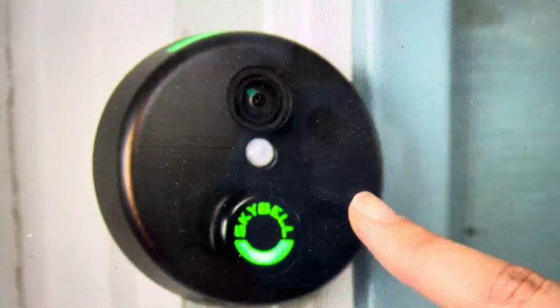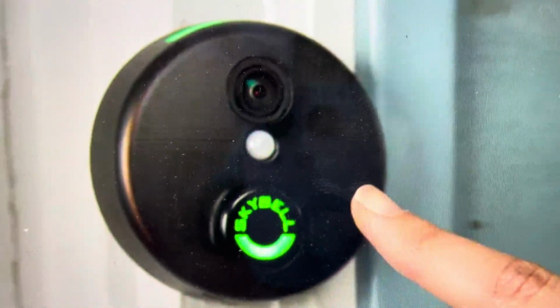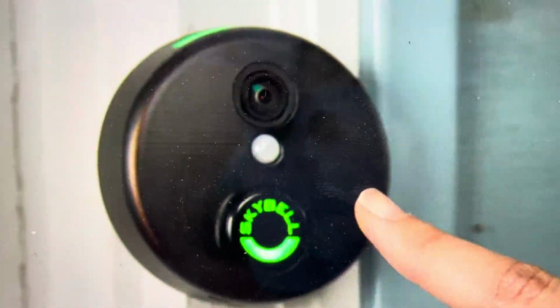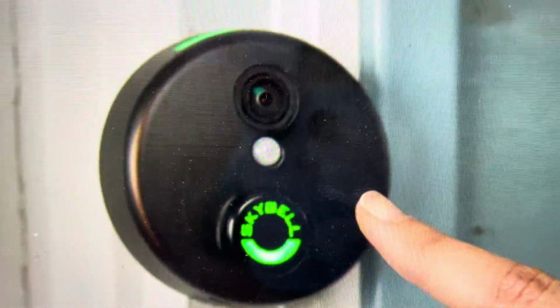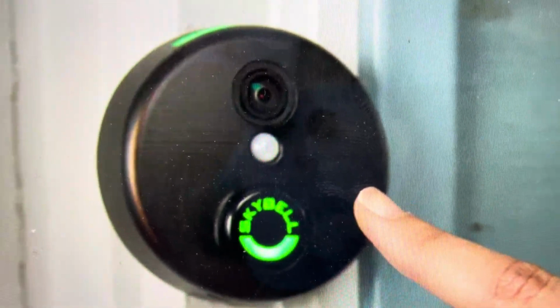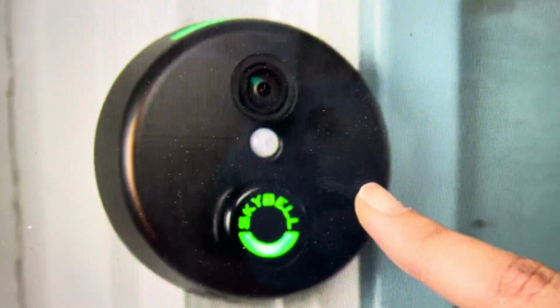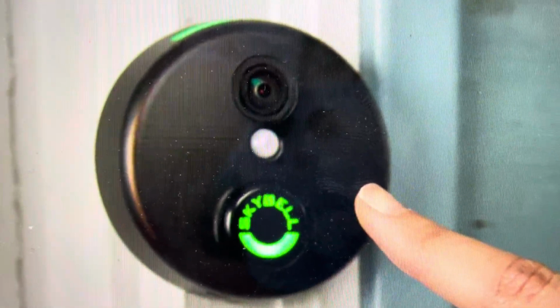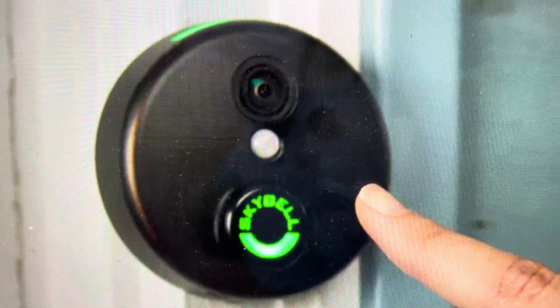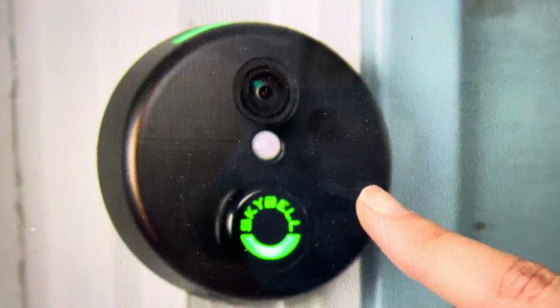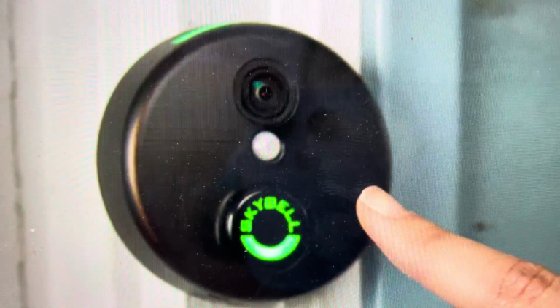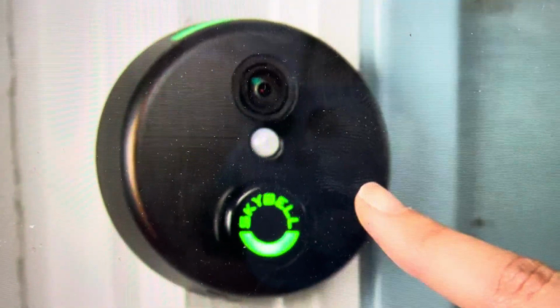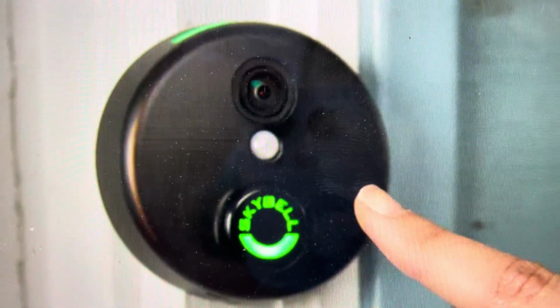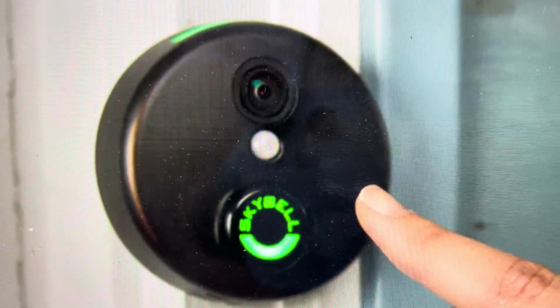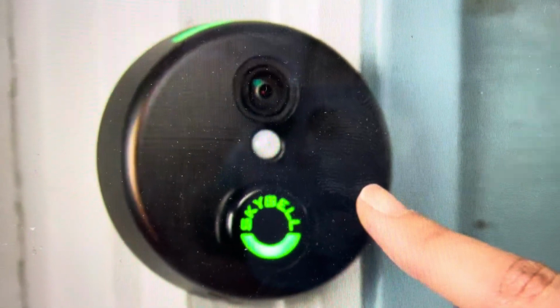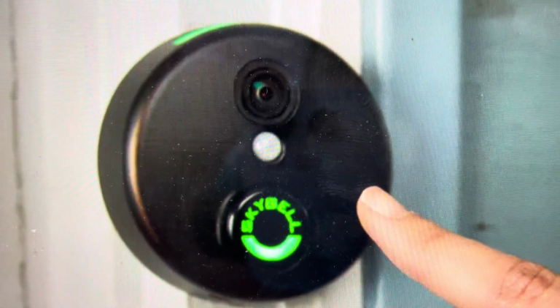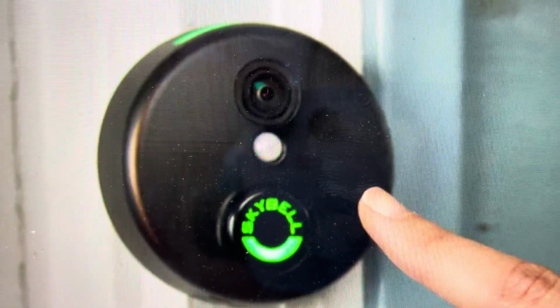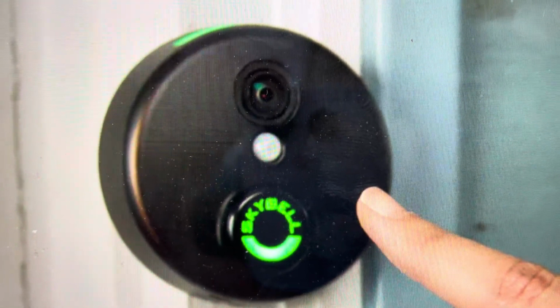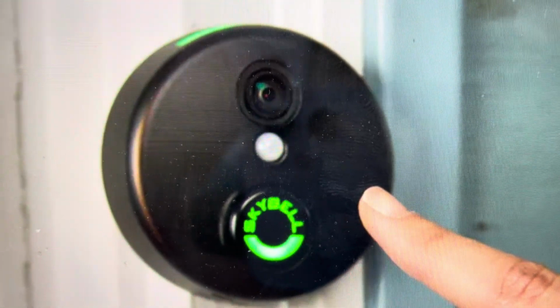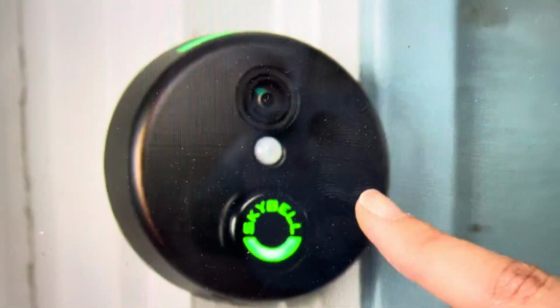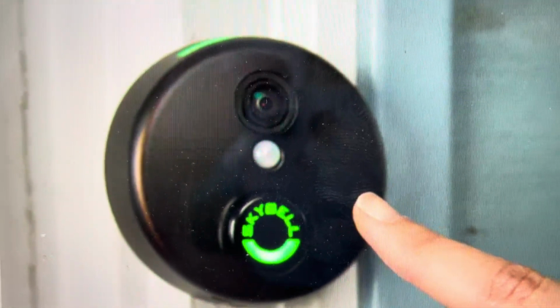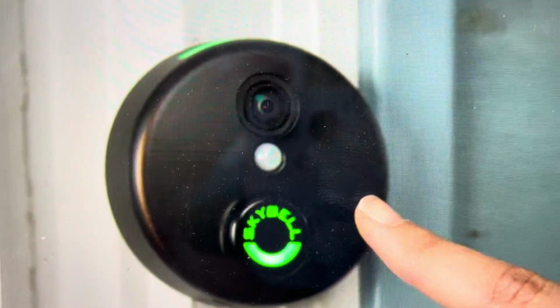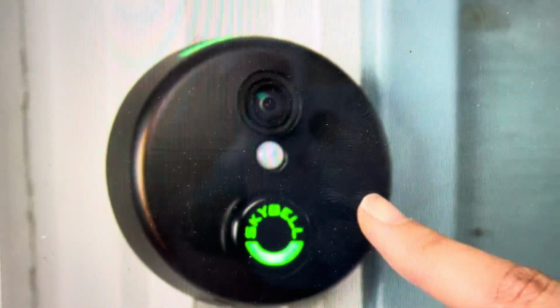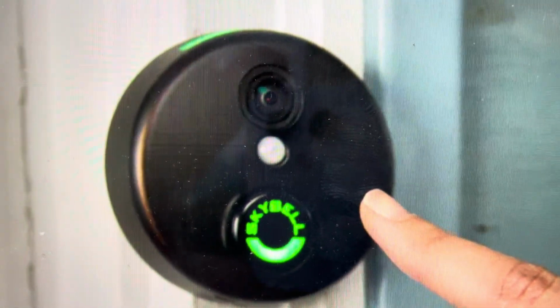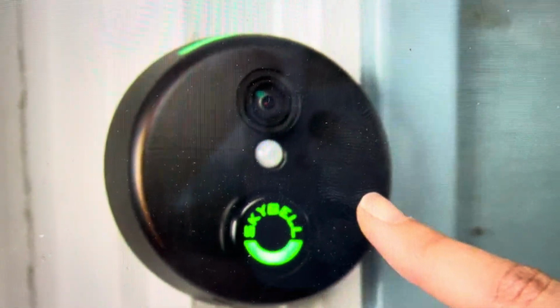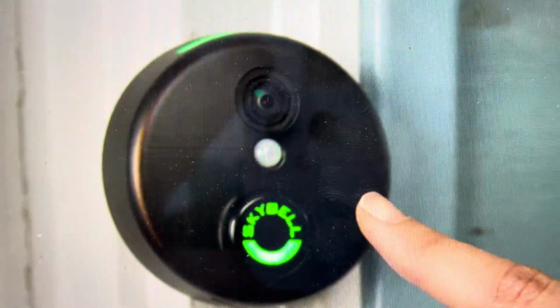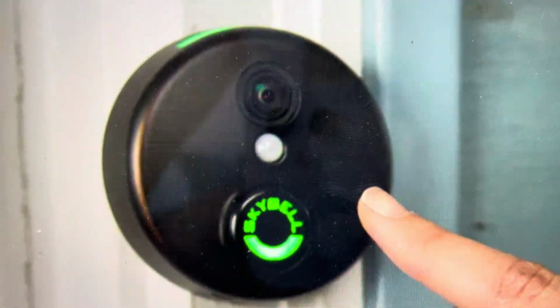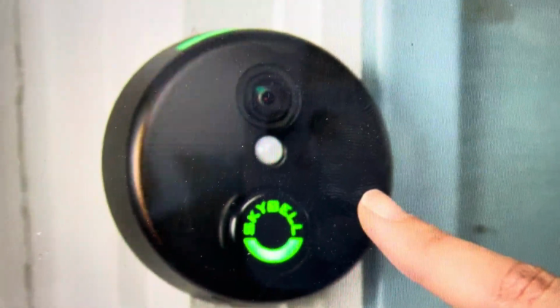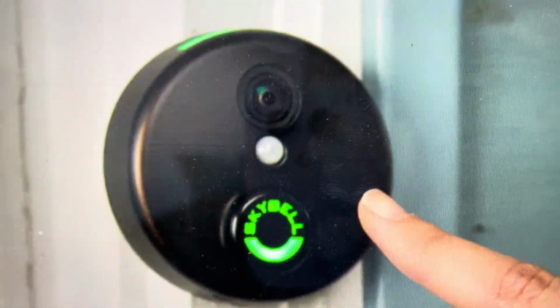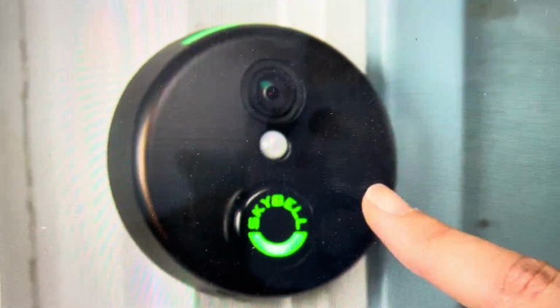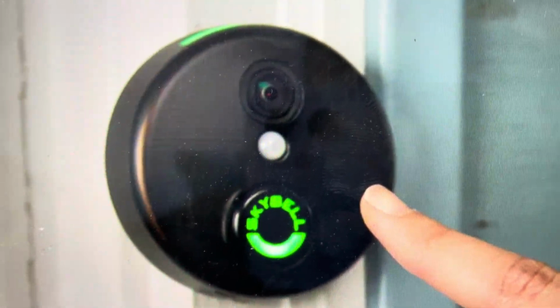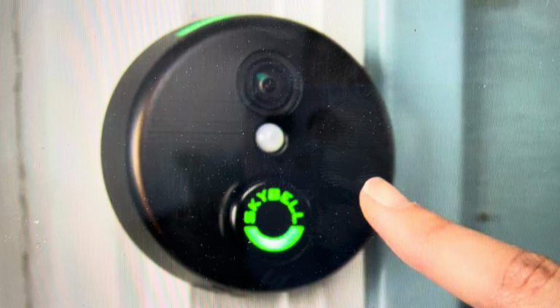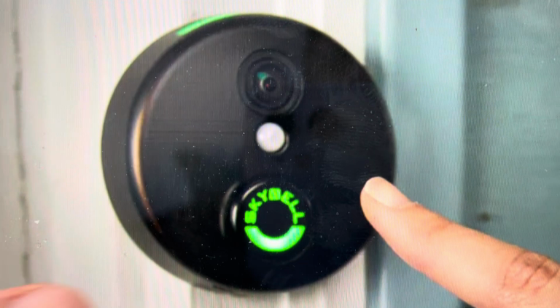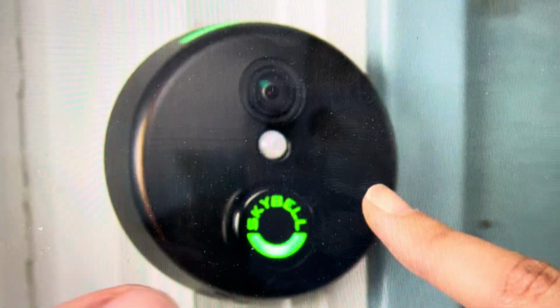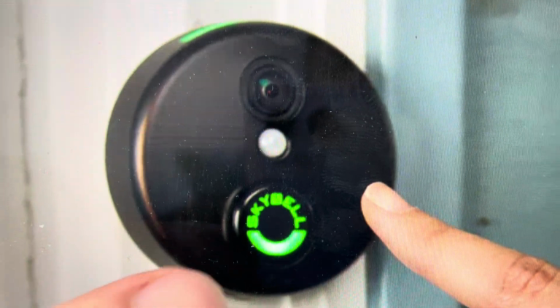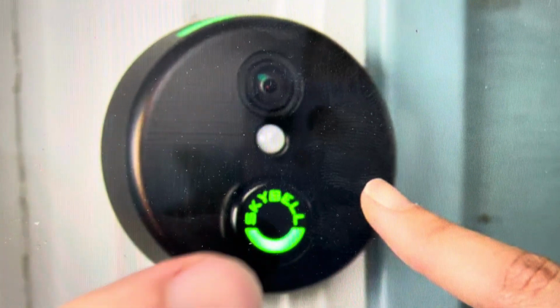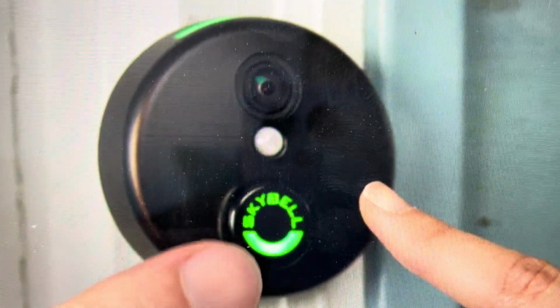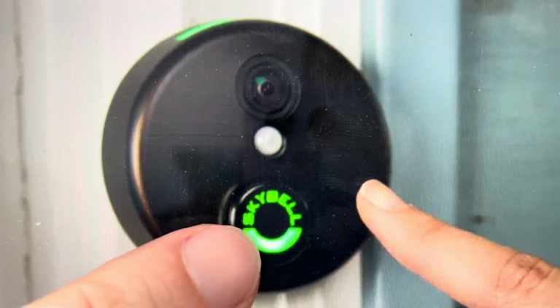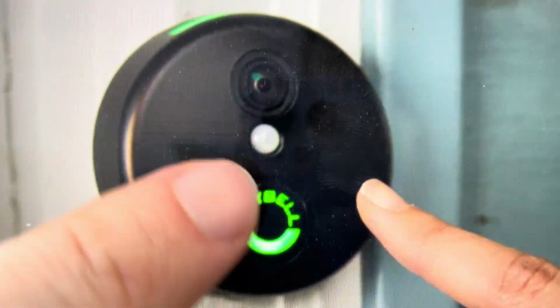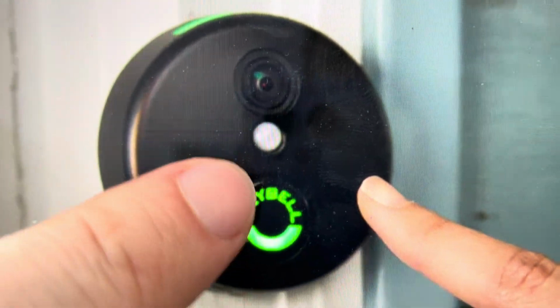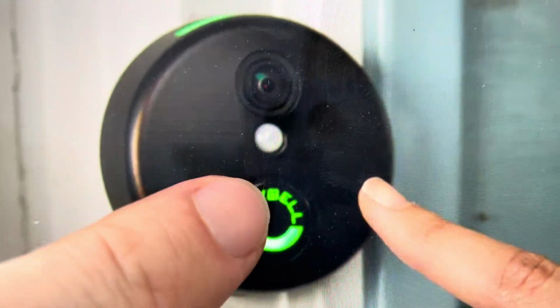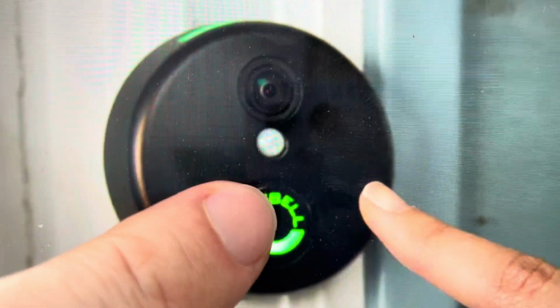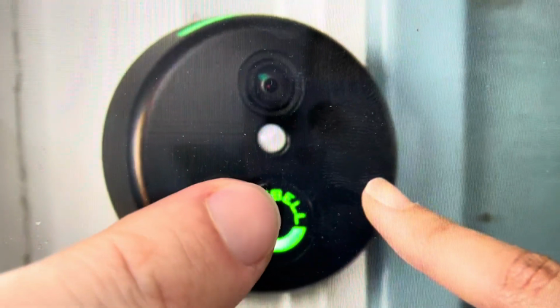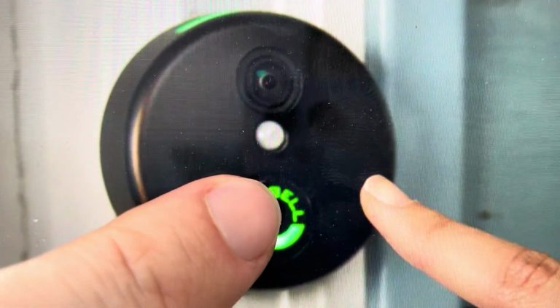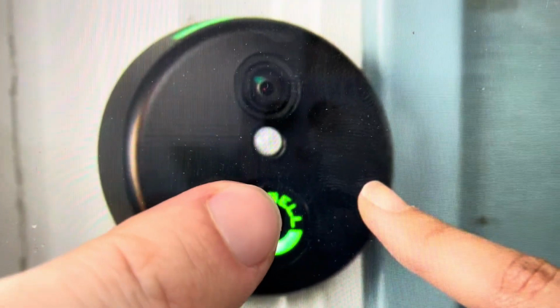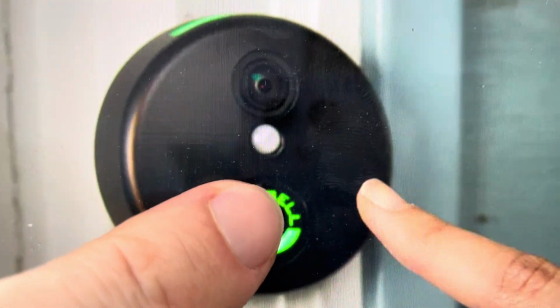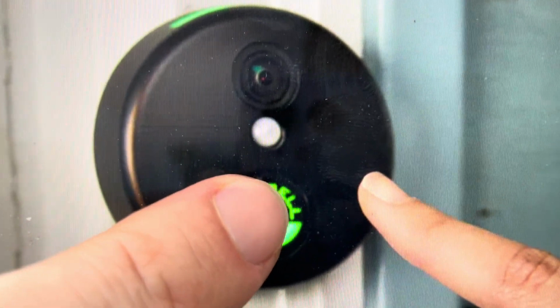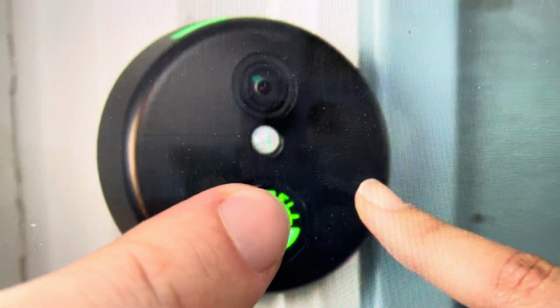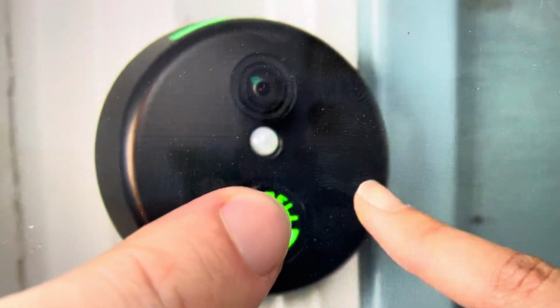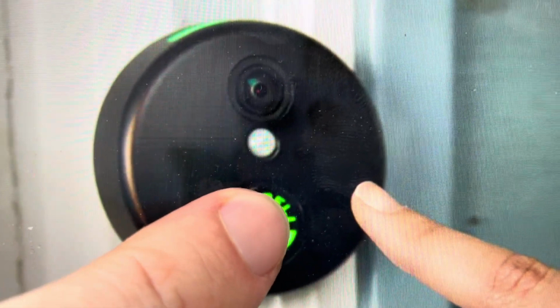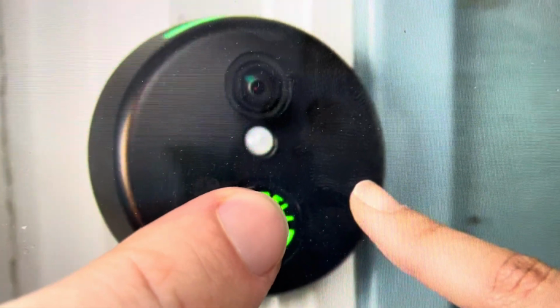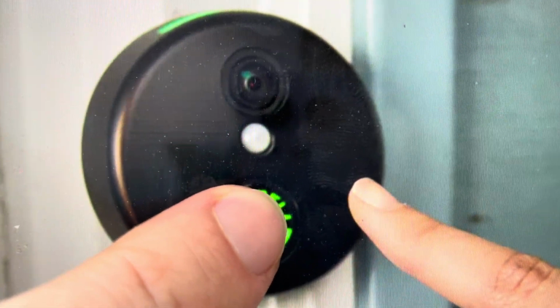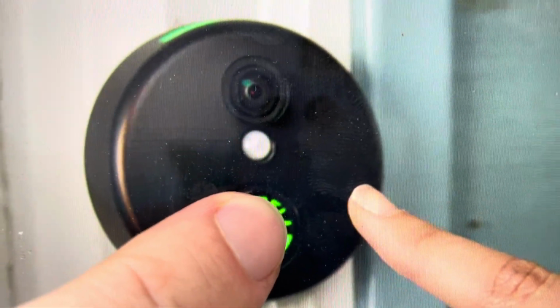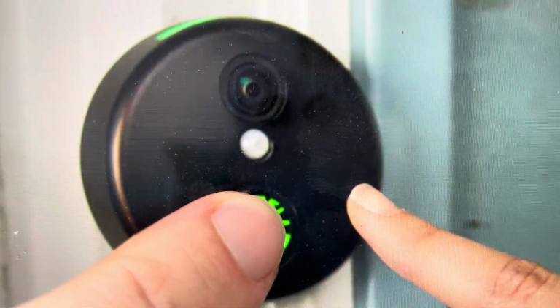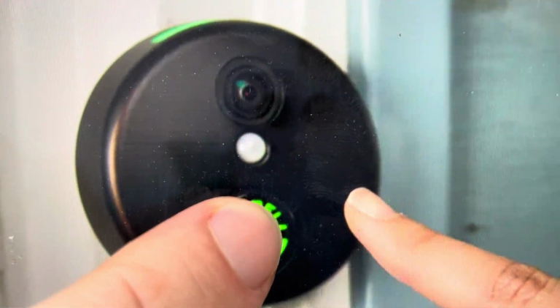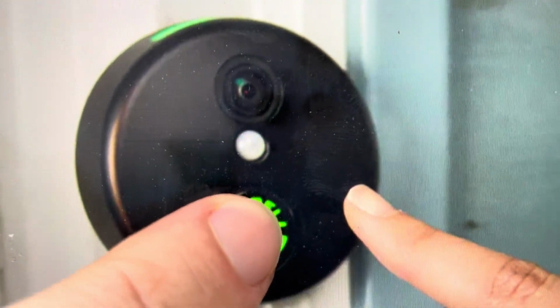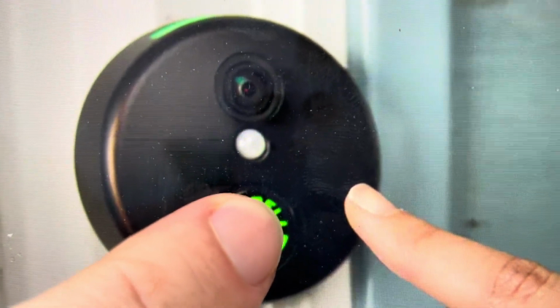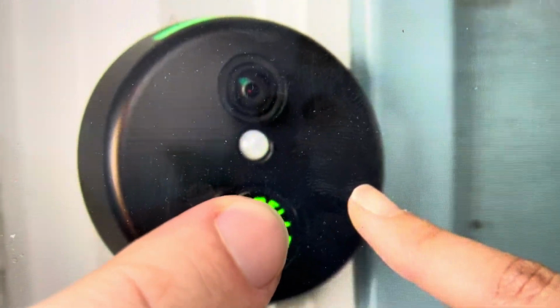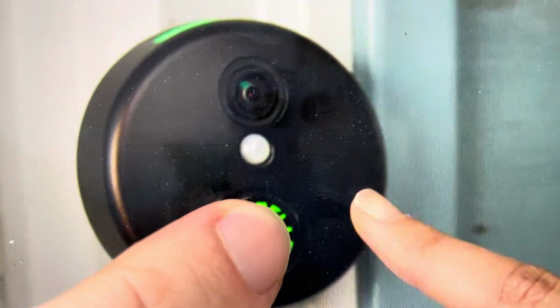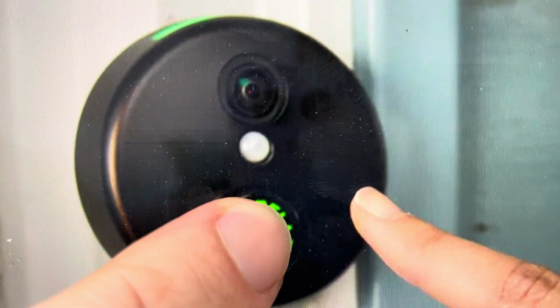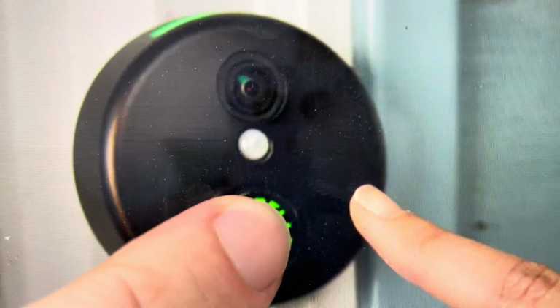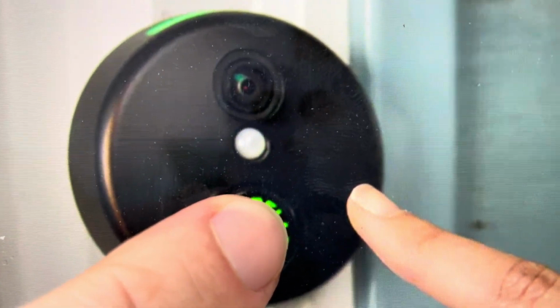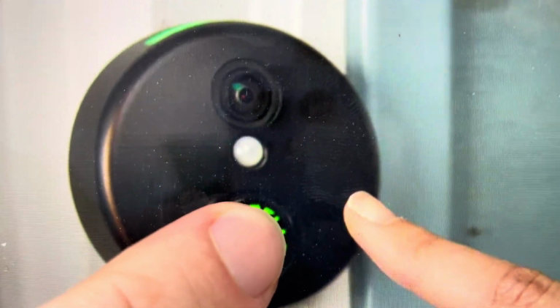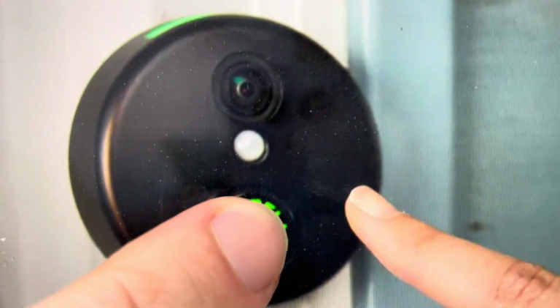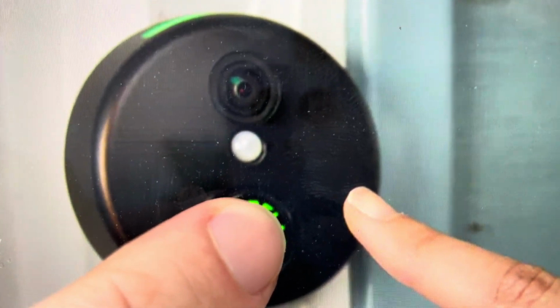If you want to do that, all you need to do is come in here and press and hold the main button on the SkyBell for a full minute.